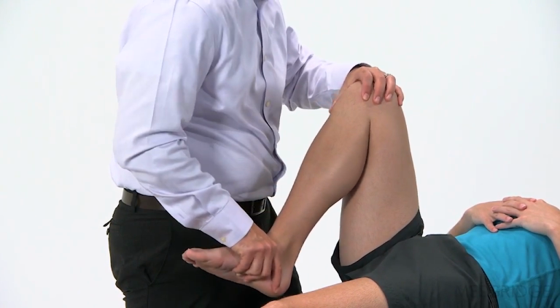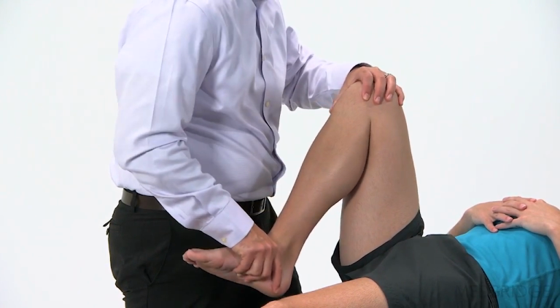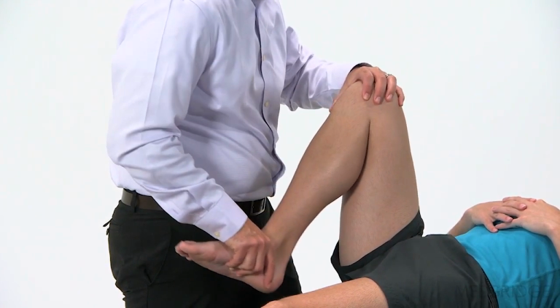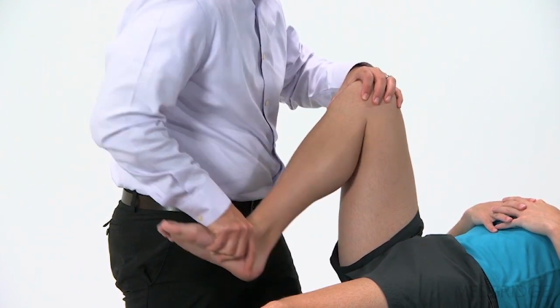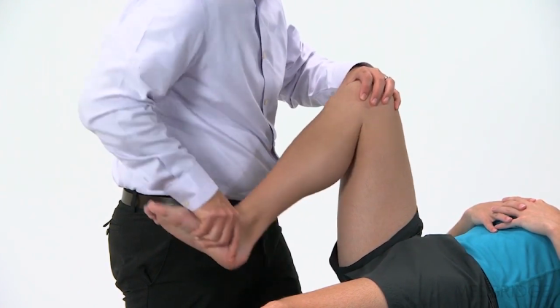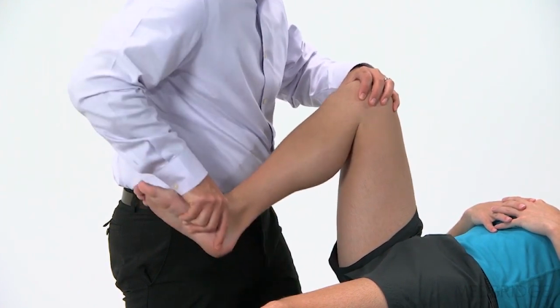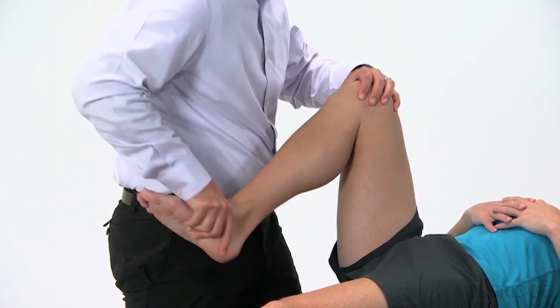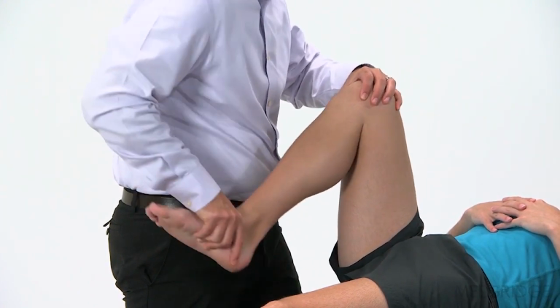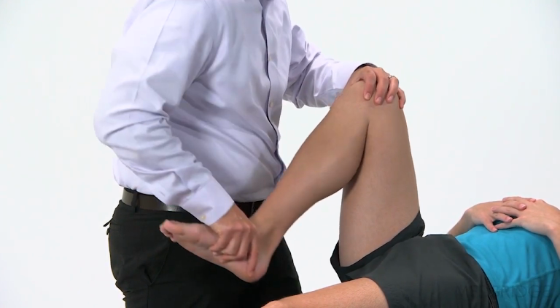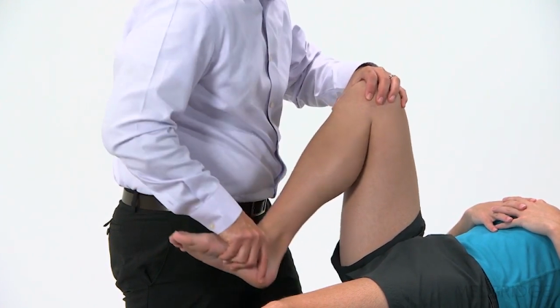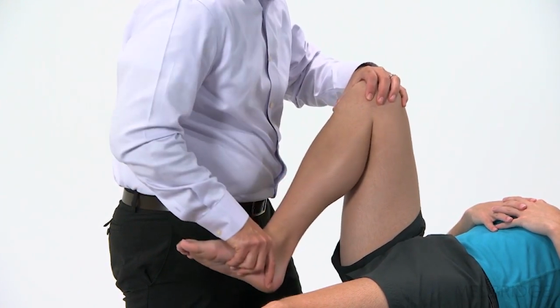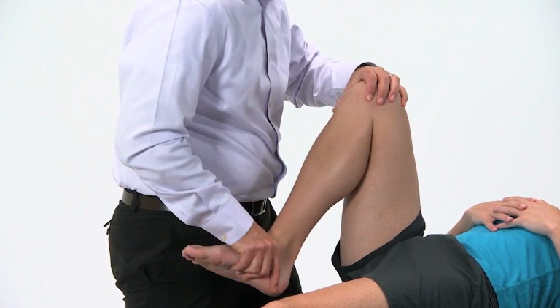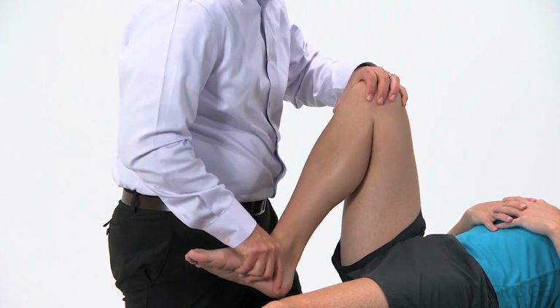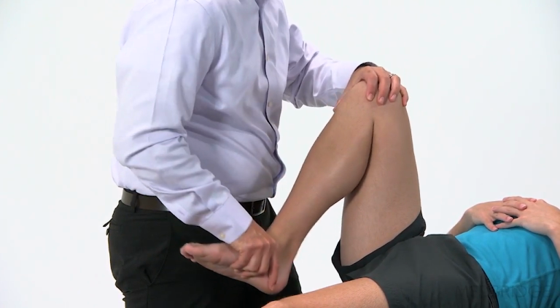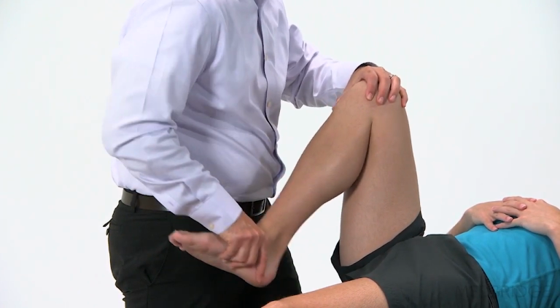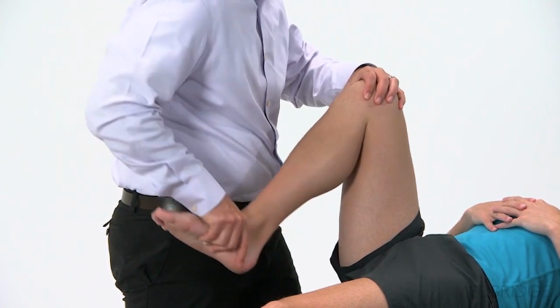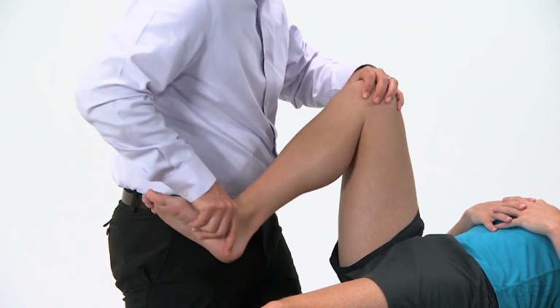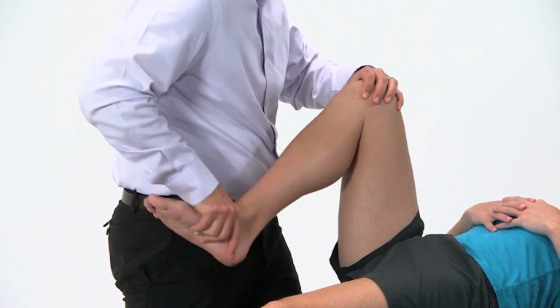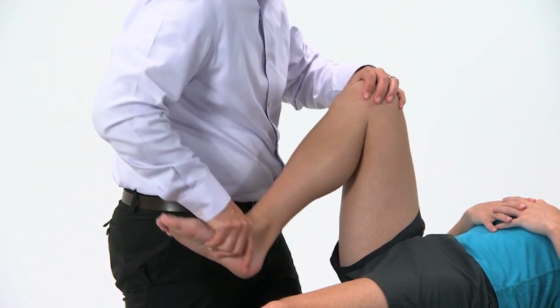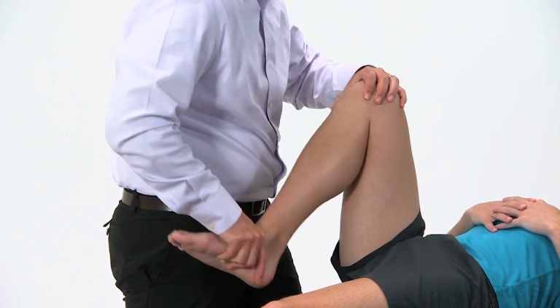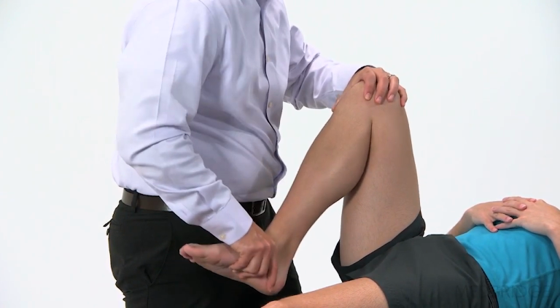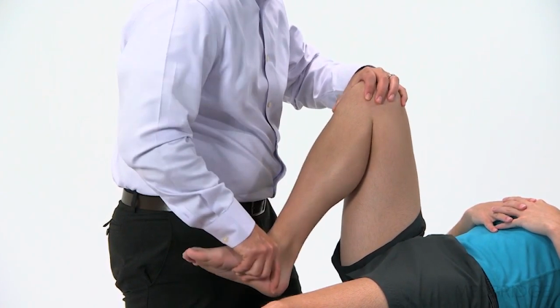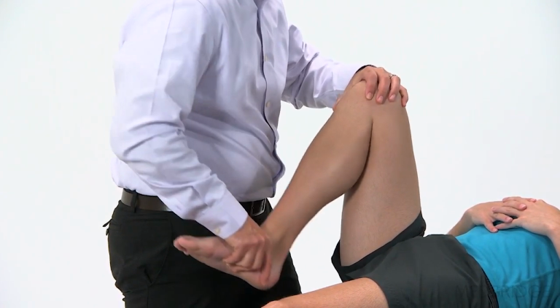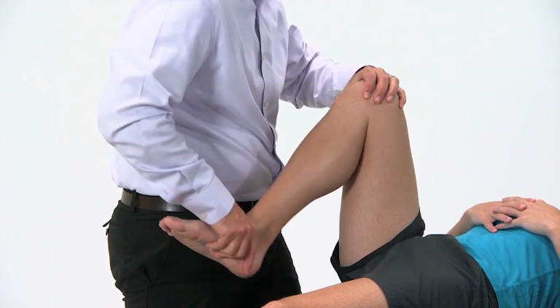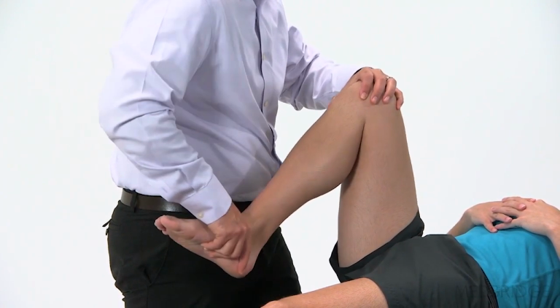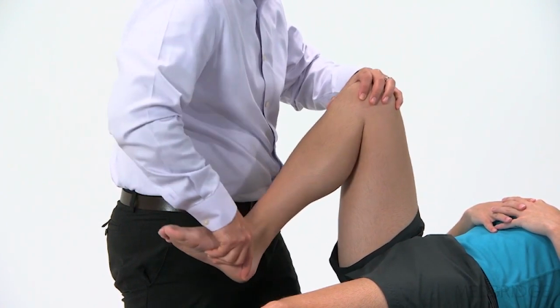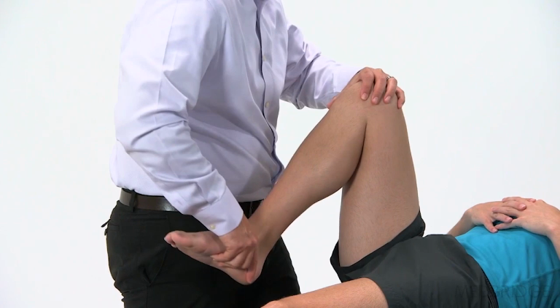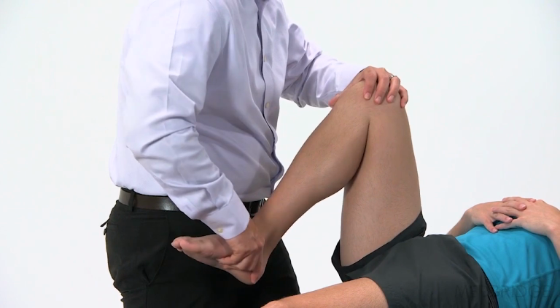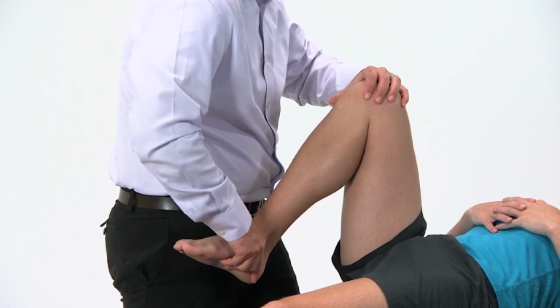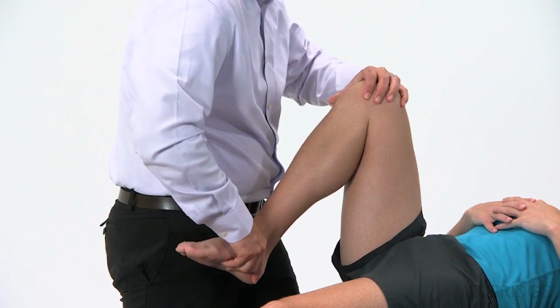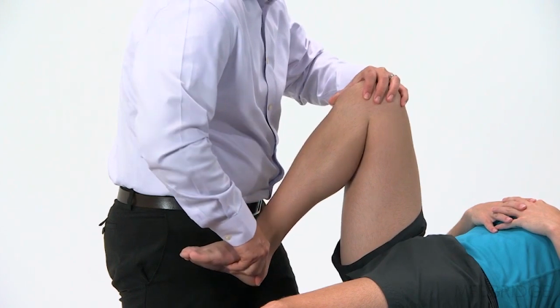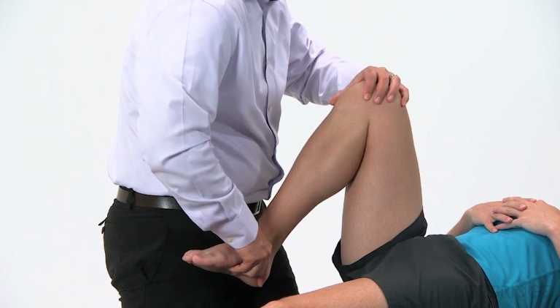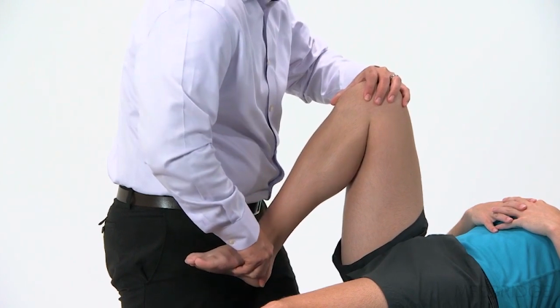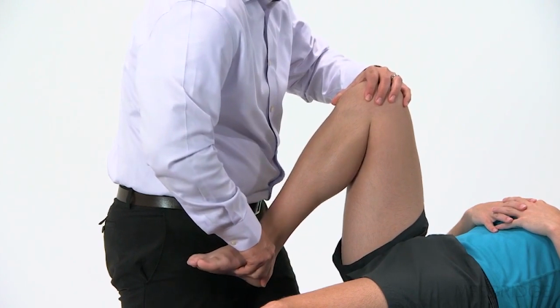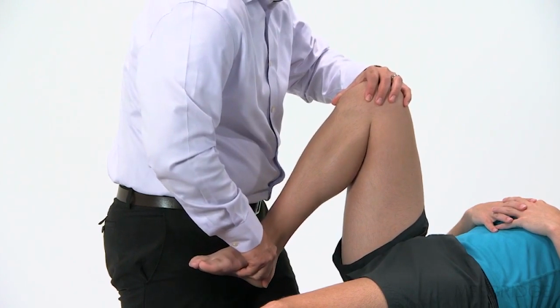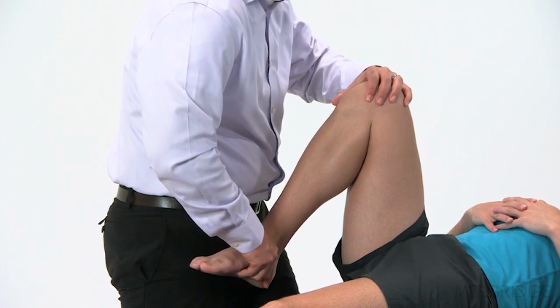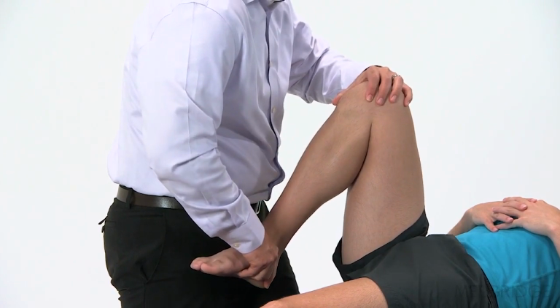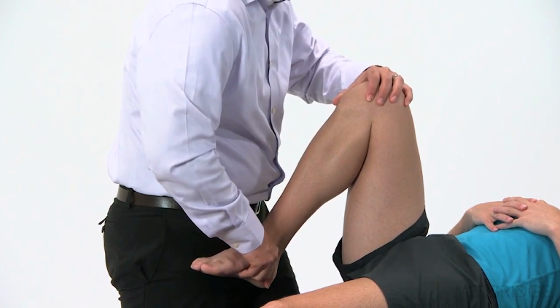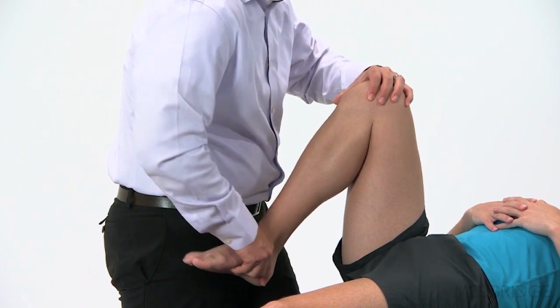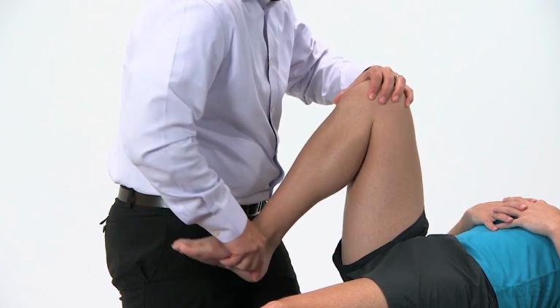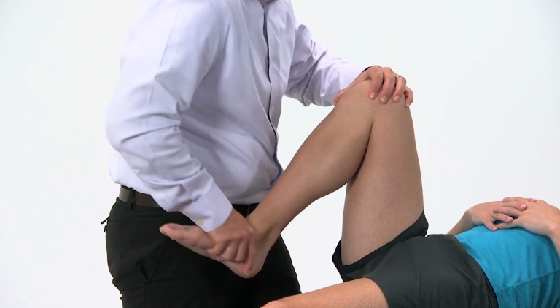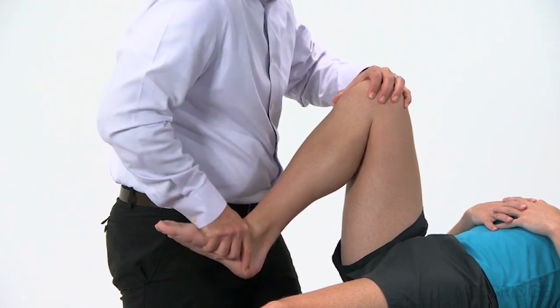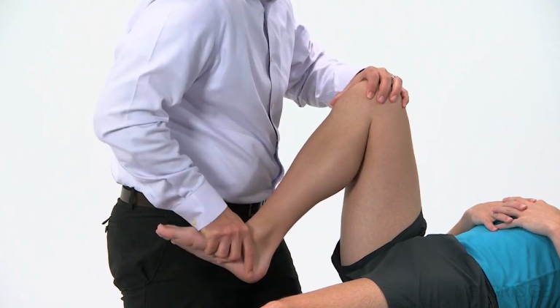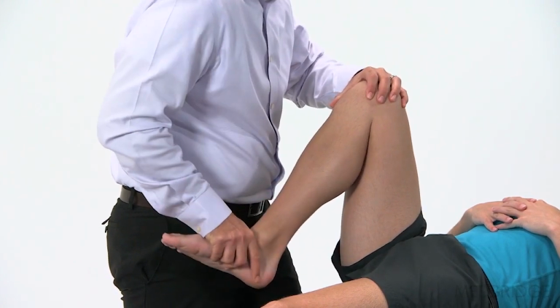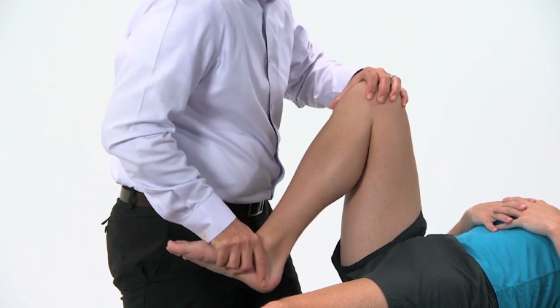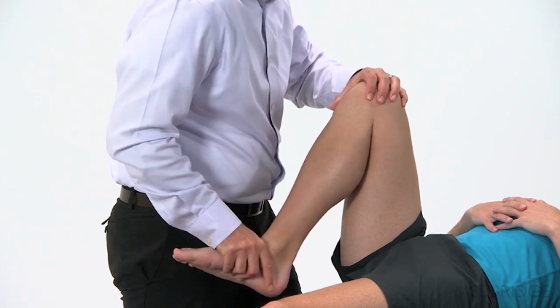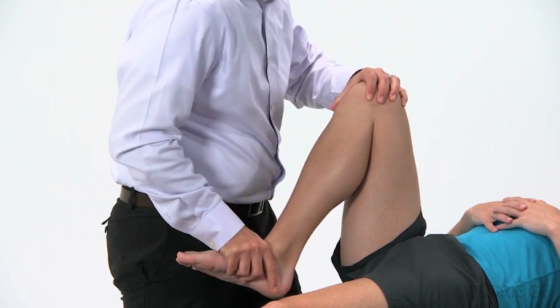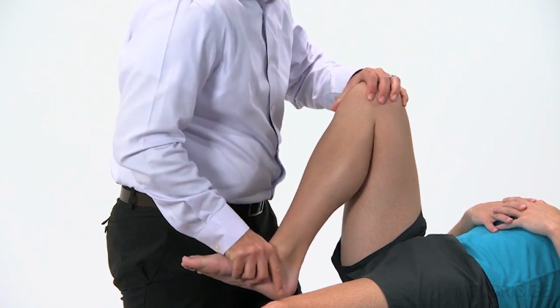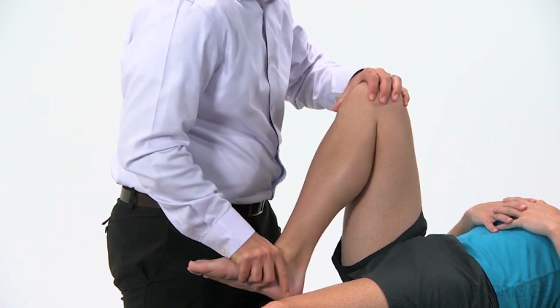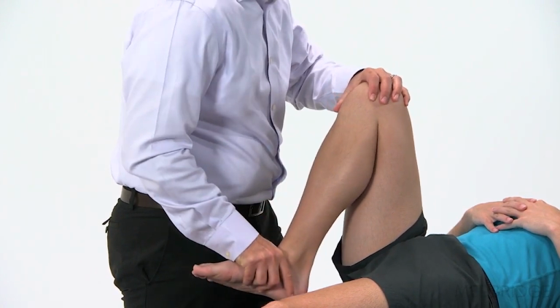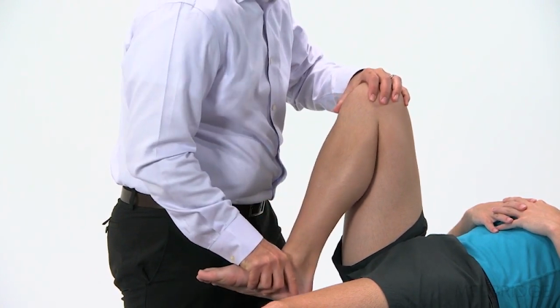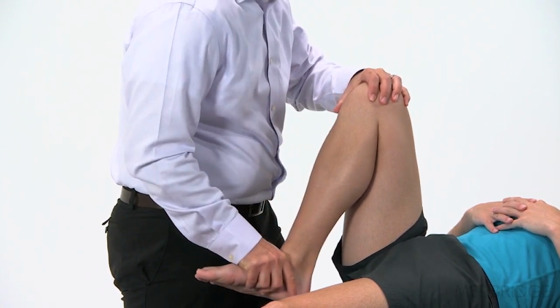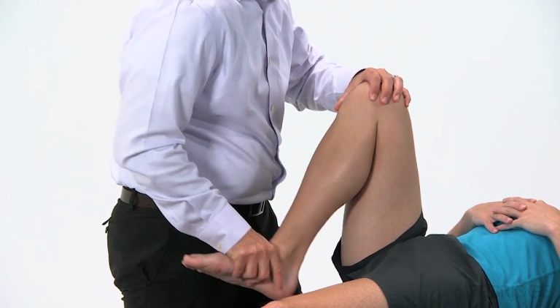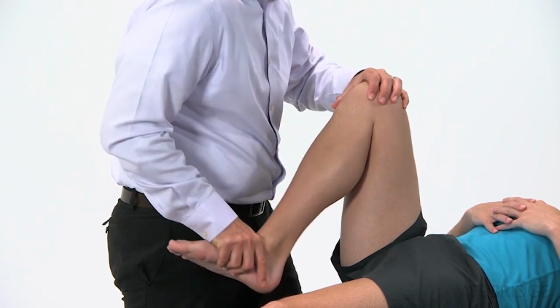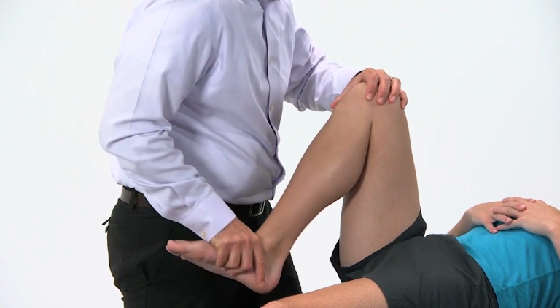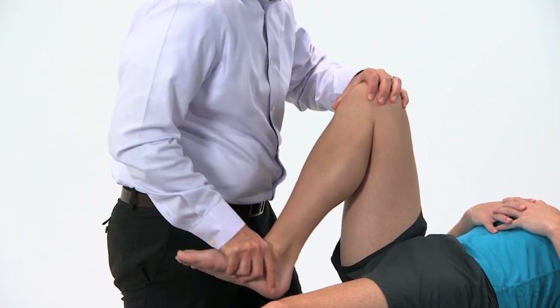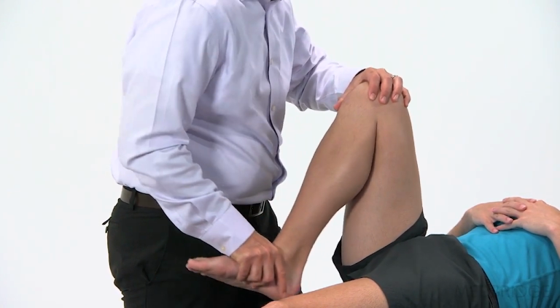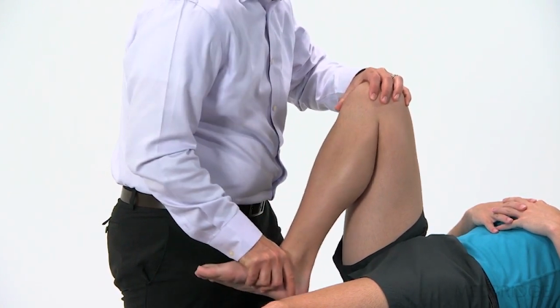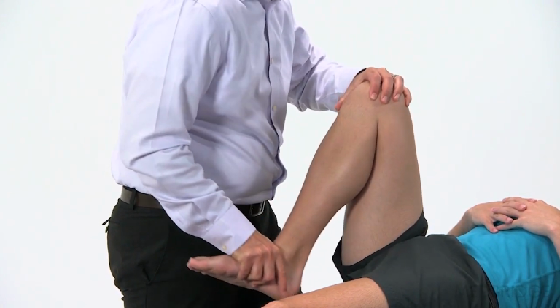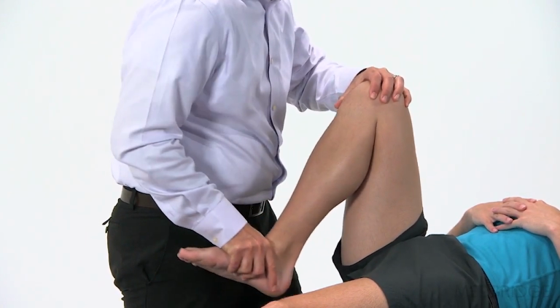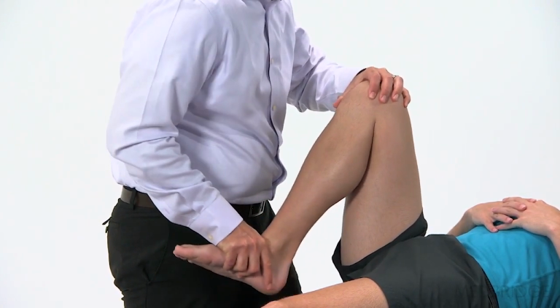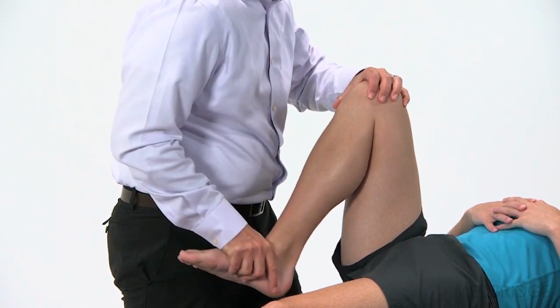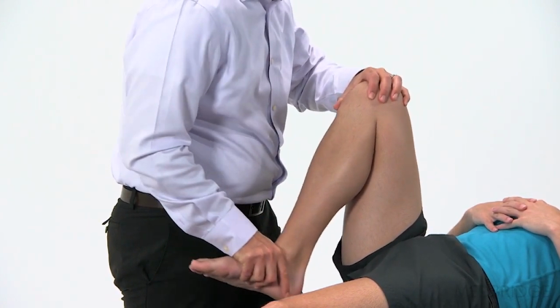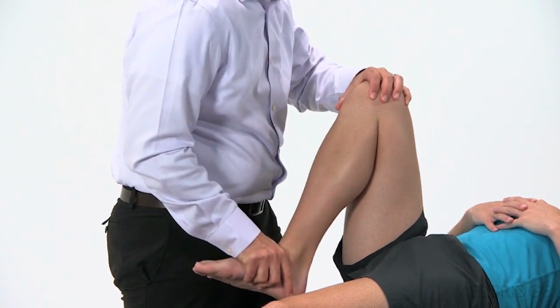Add tibial abduction and tibial adduction with your mobilizations.